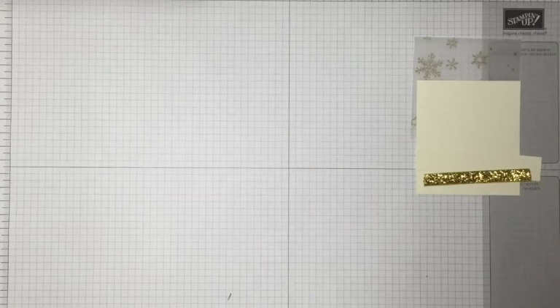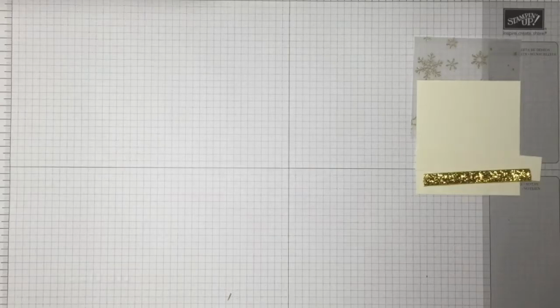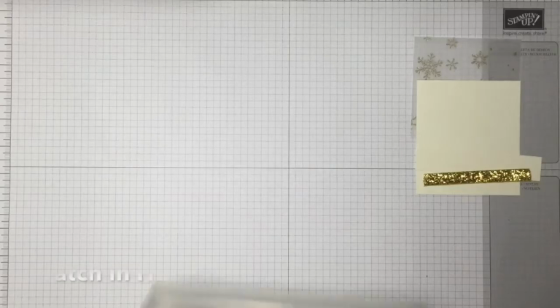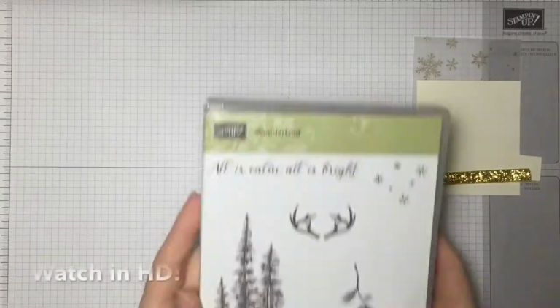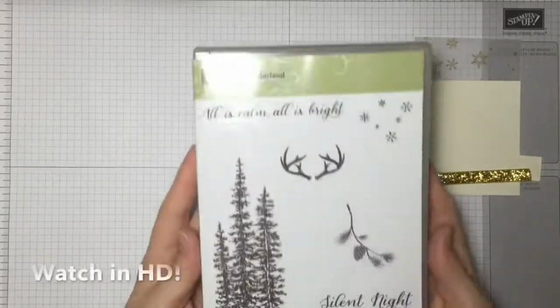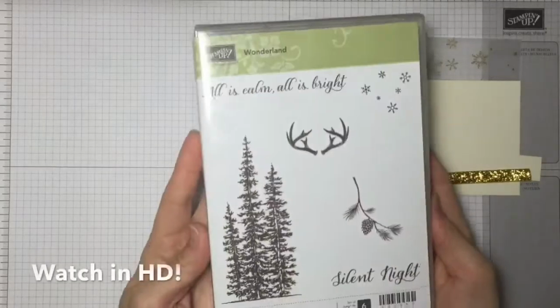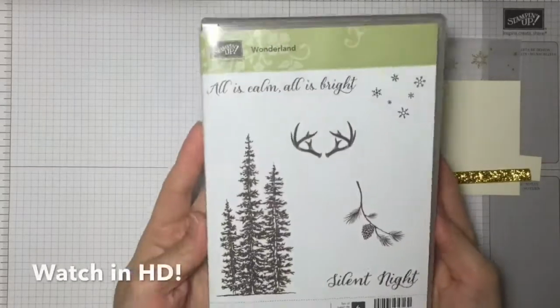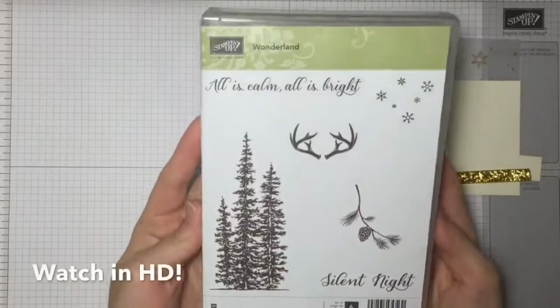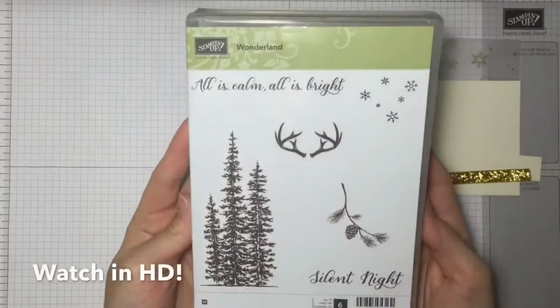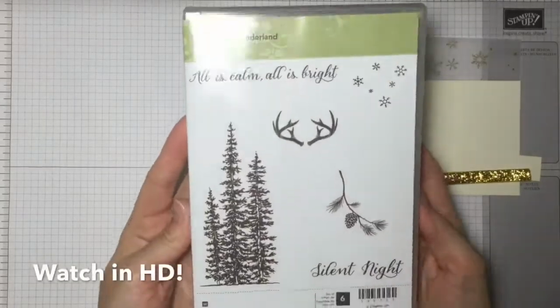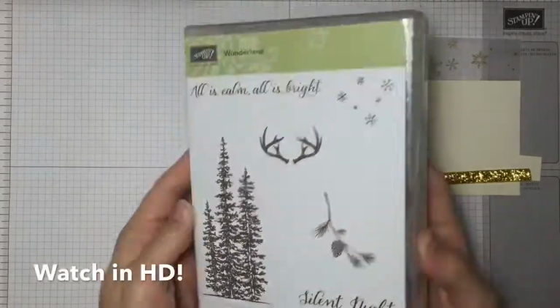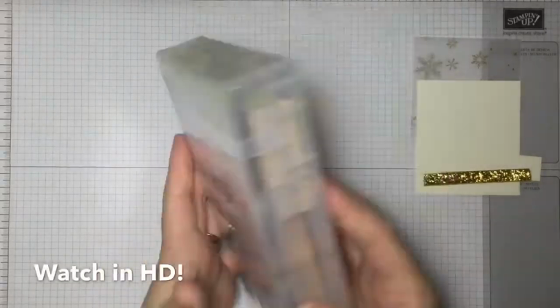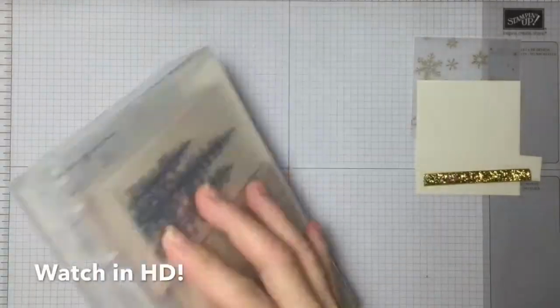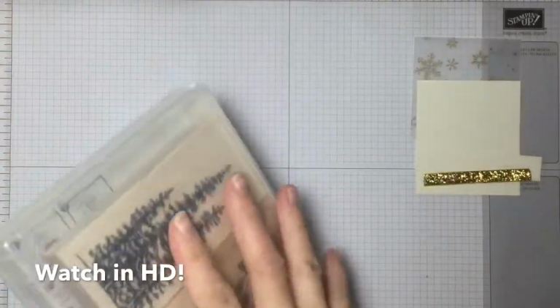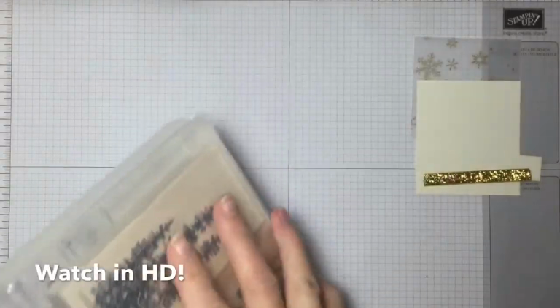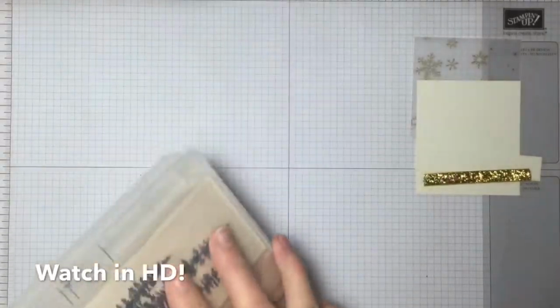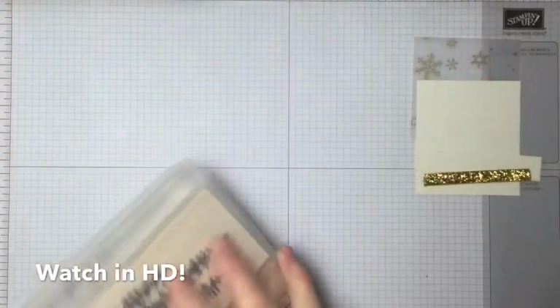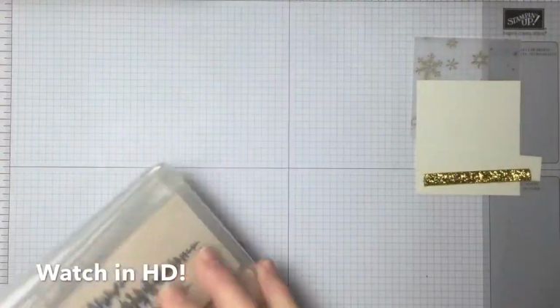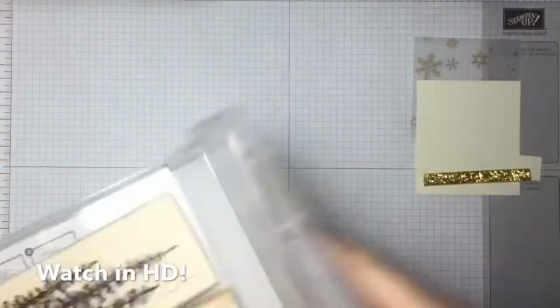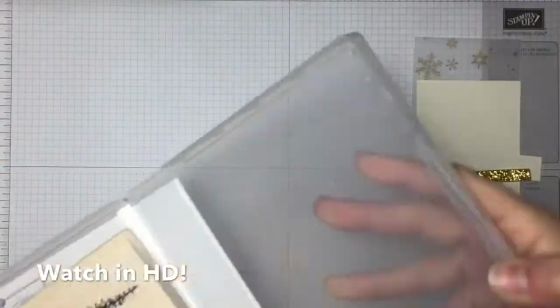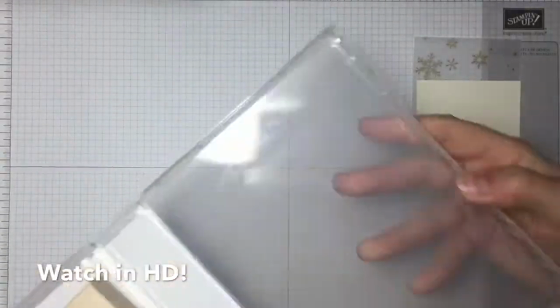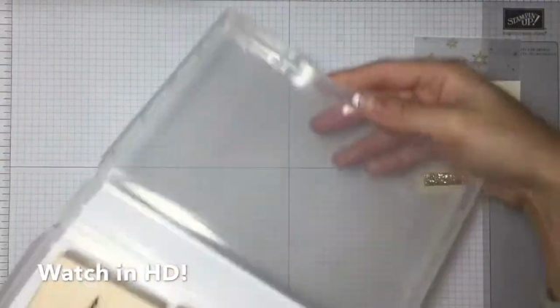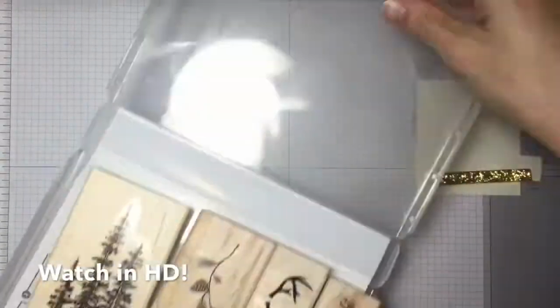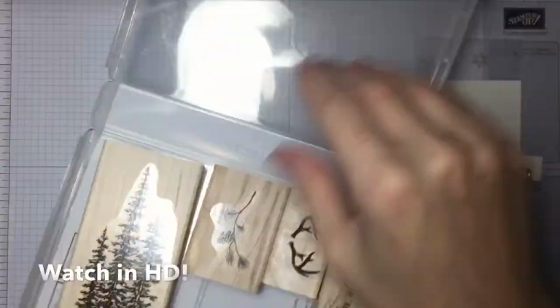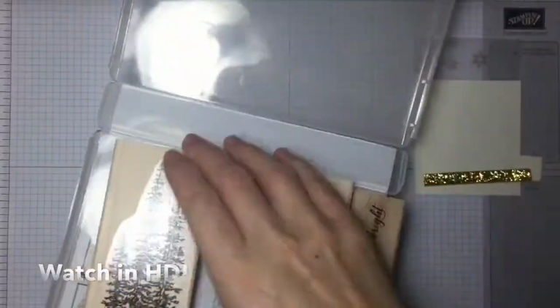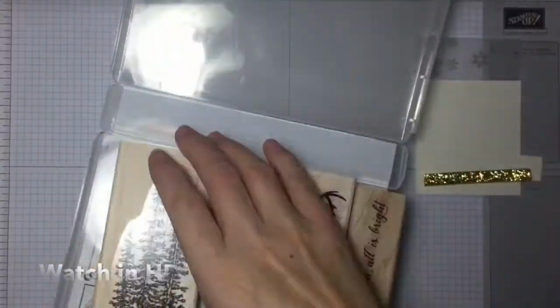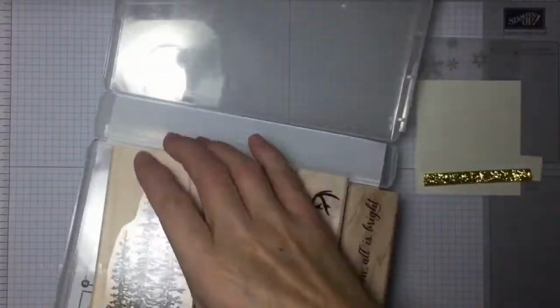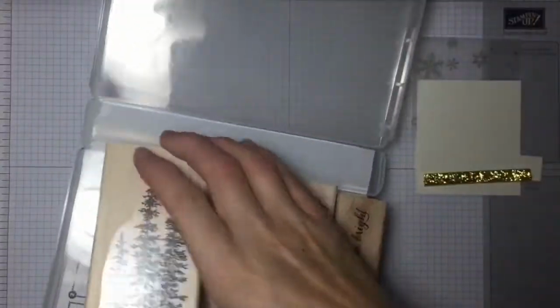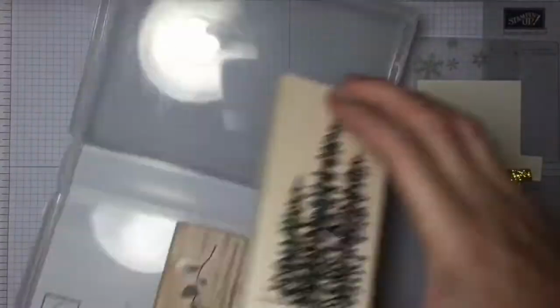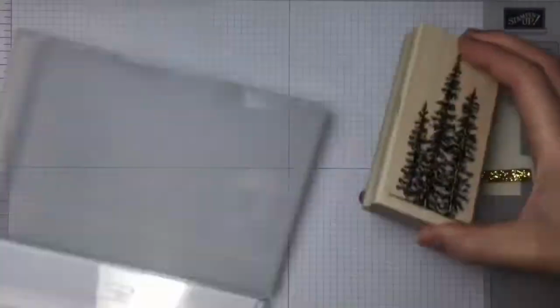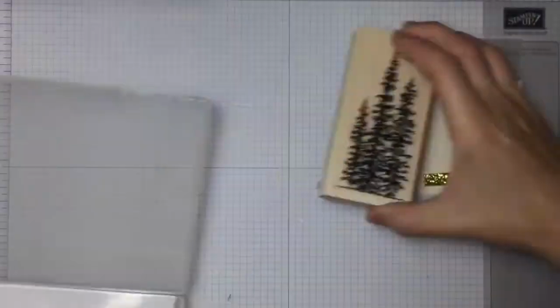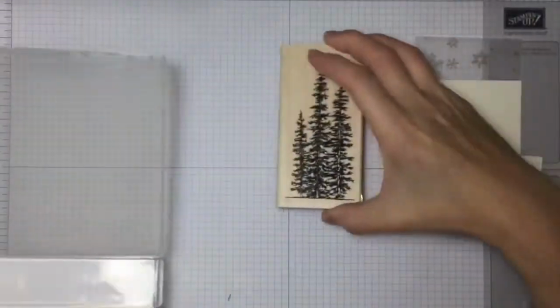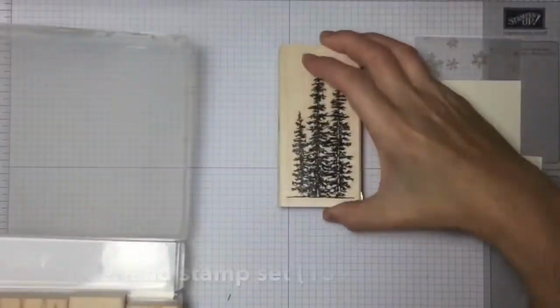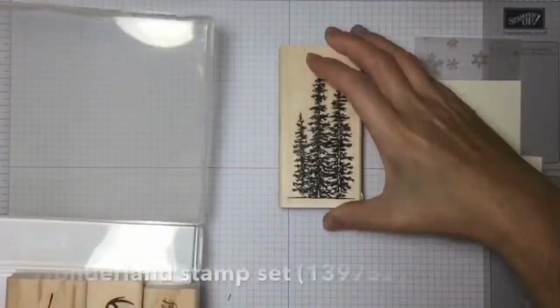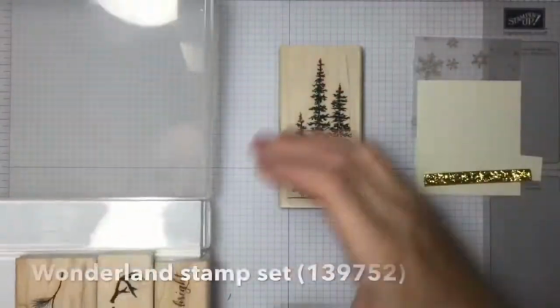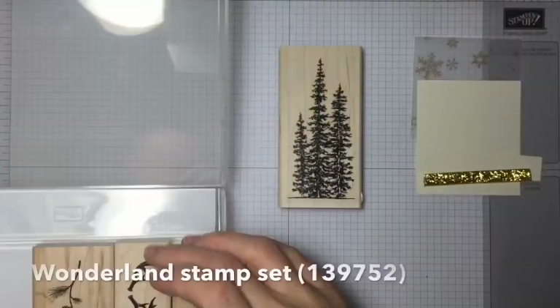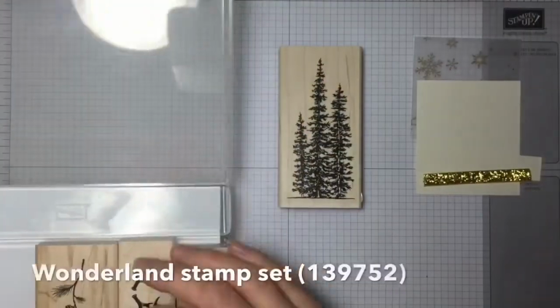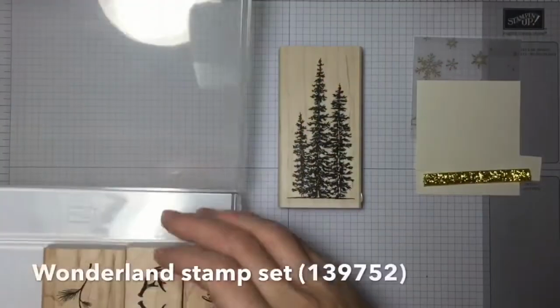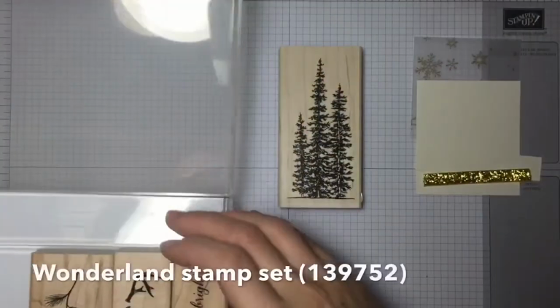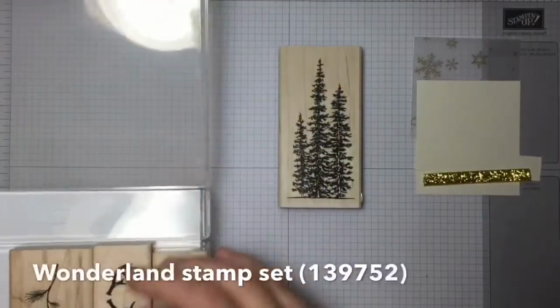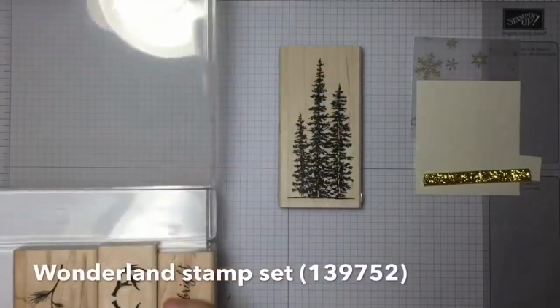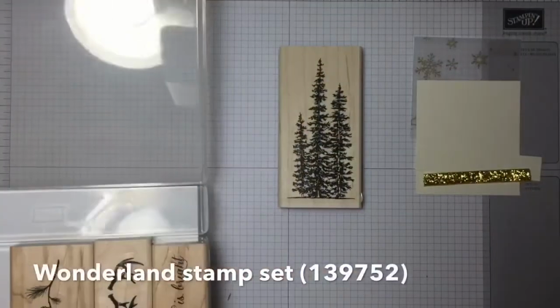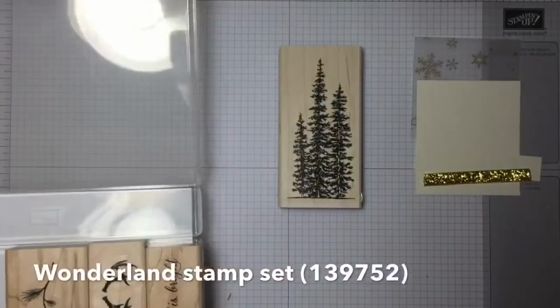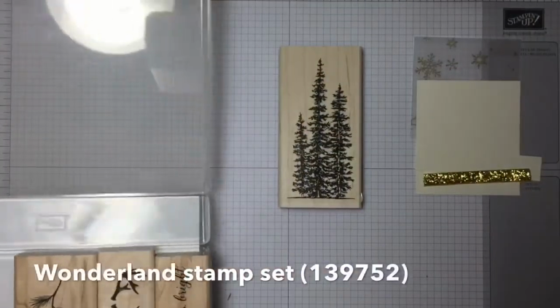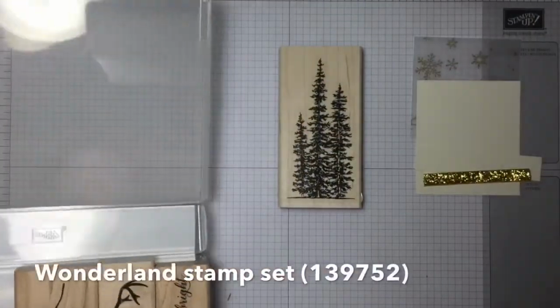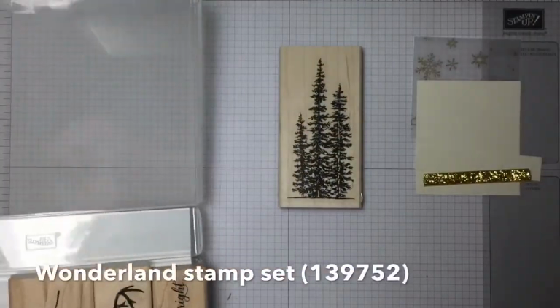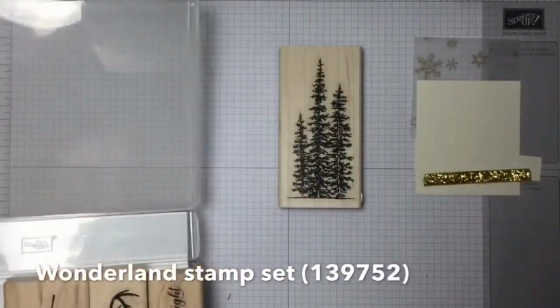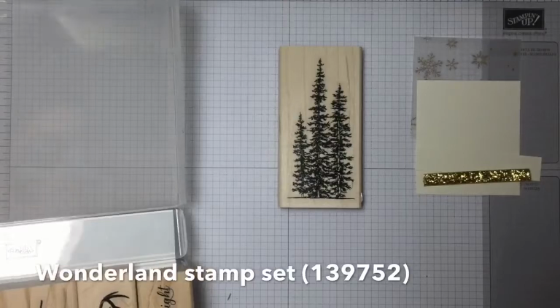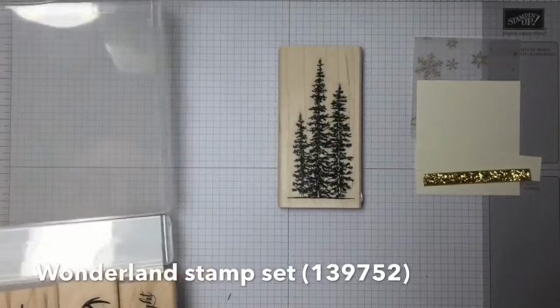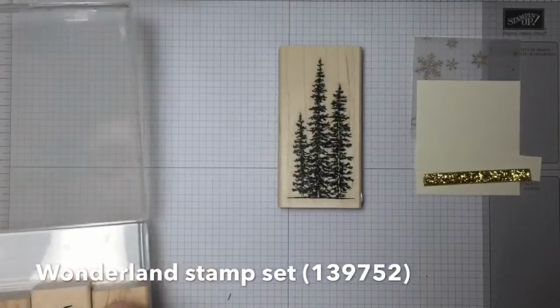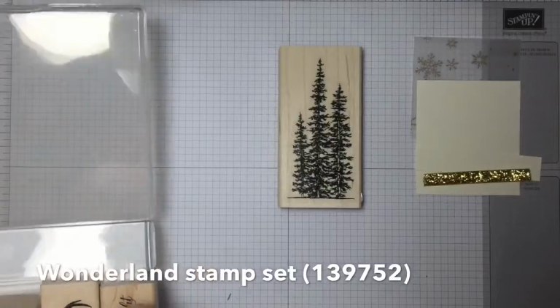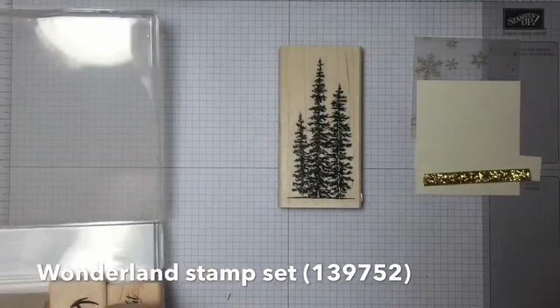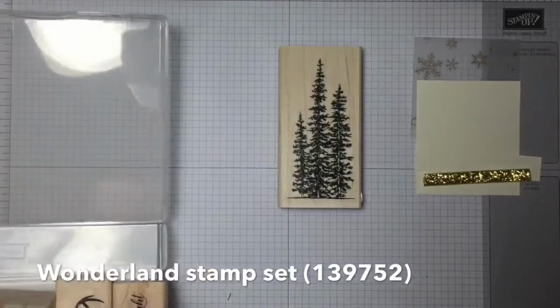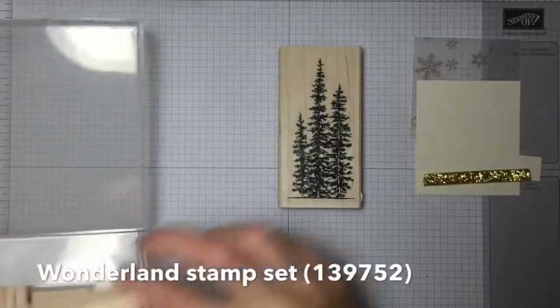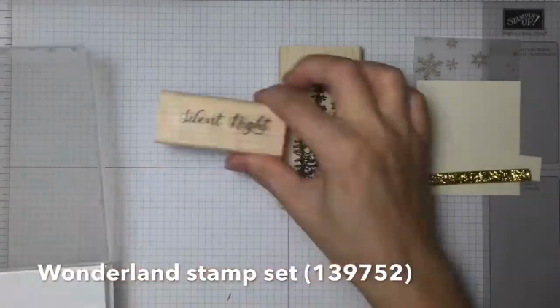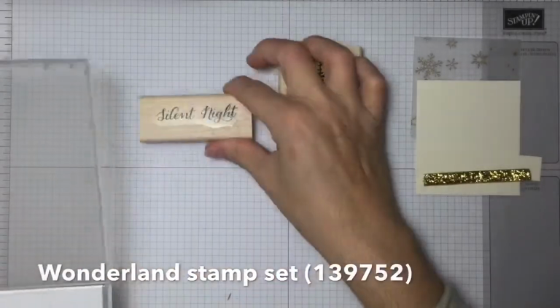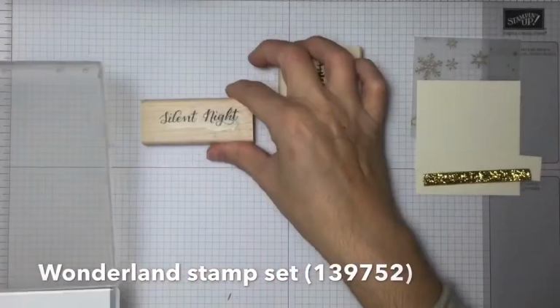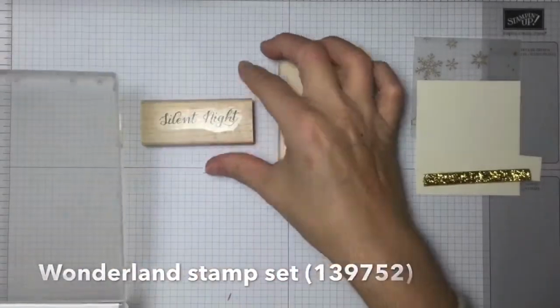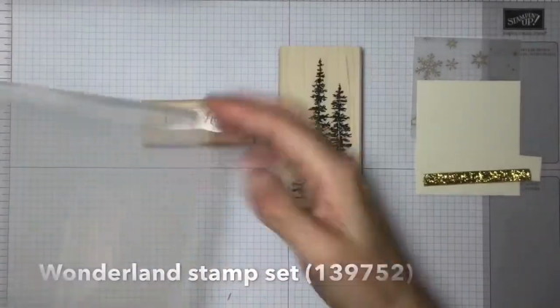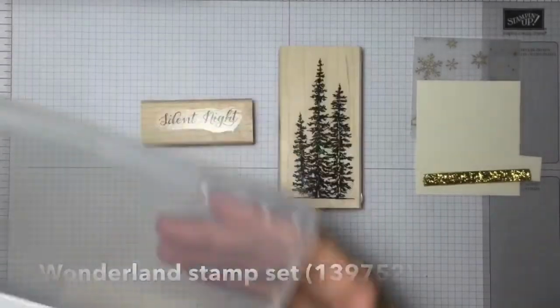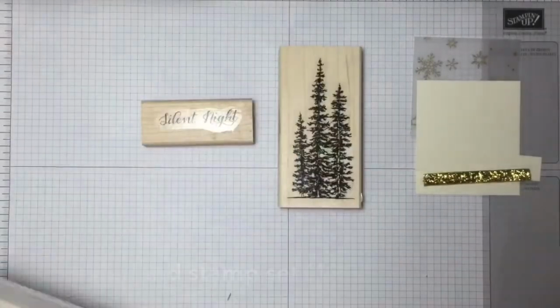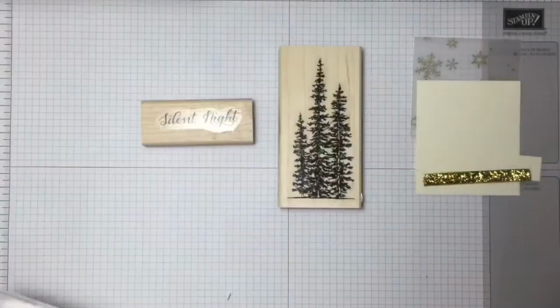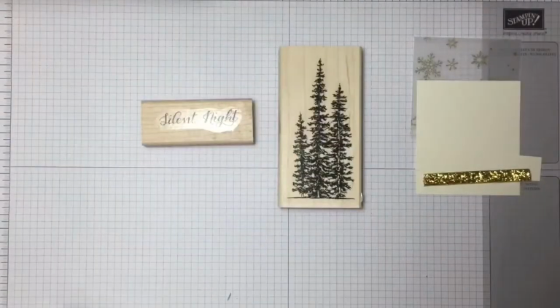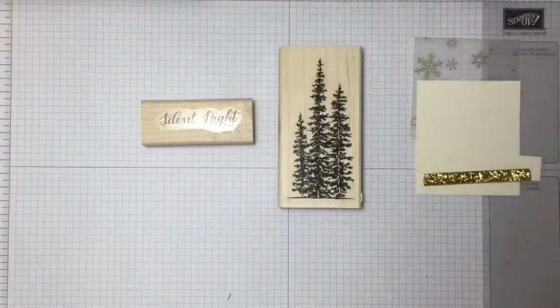Hello and welcome to a Project Go Create video. Today we are making a vellum overlaid card with the new Wonderland set.